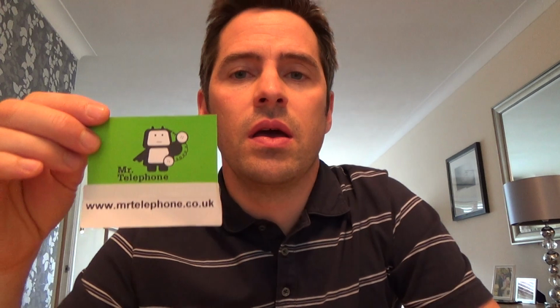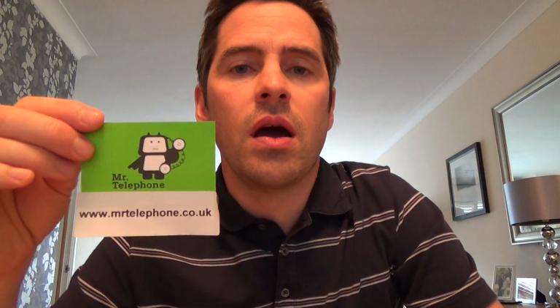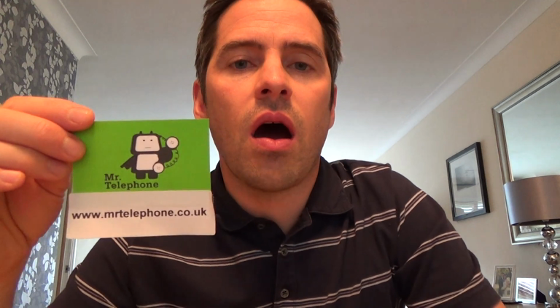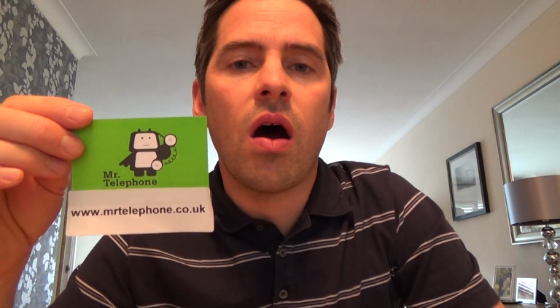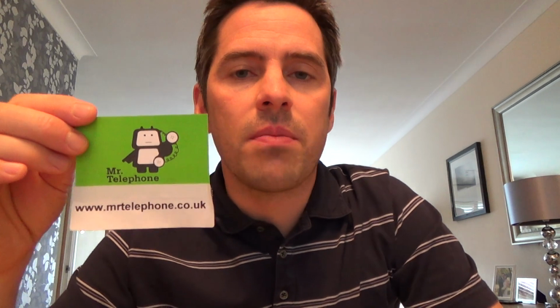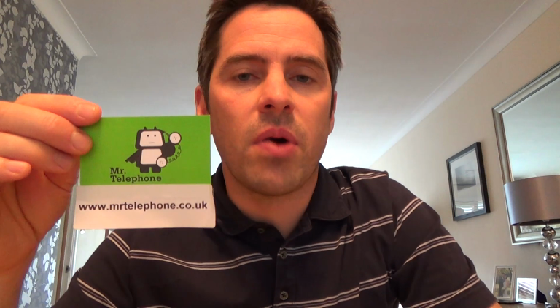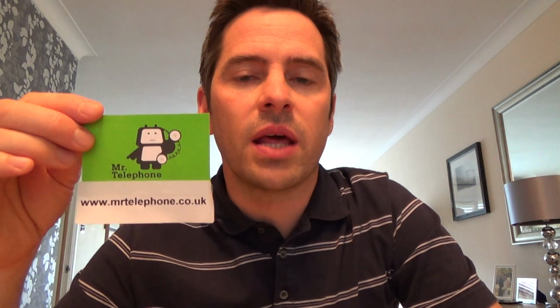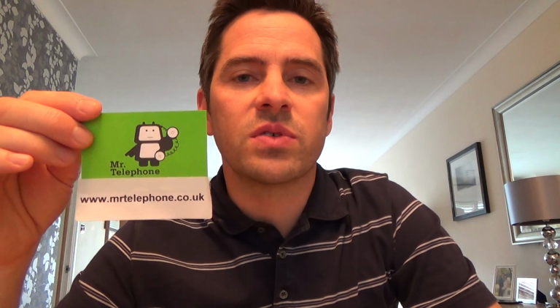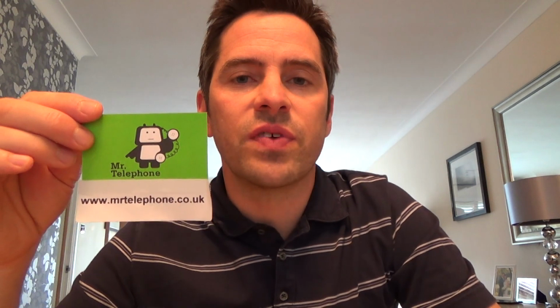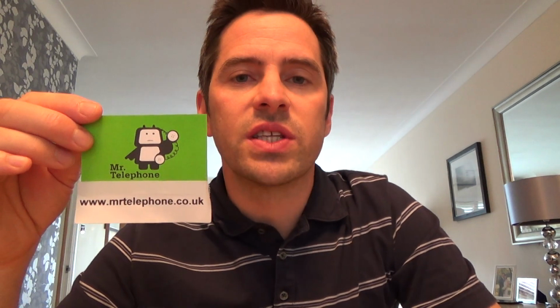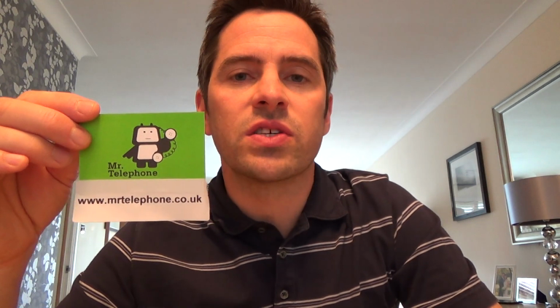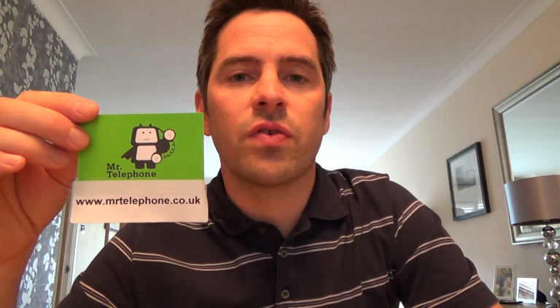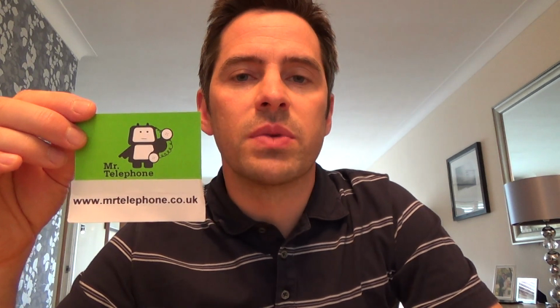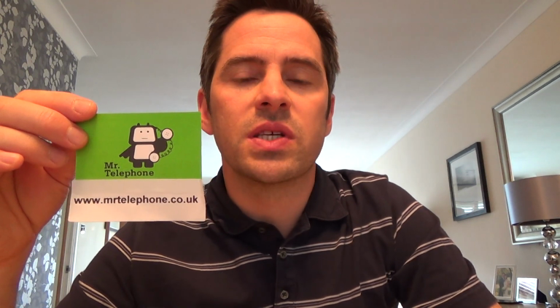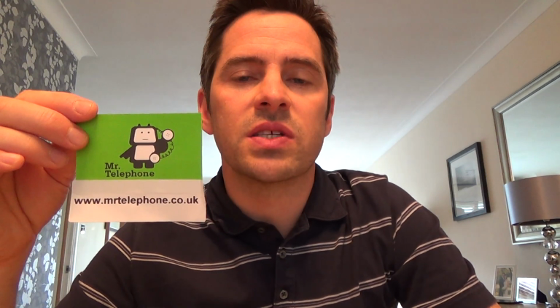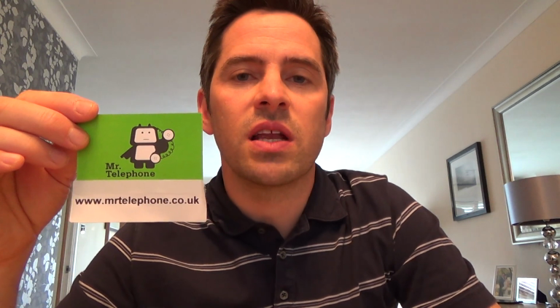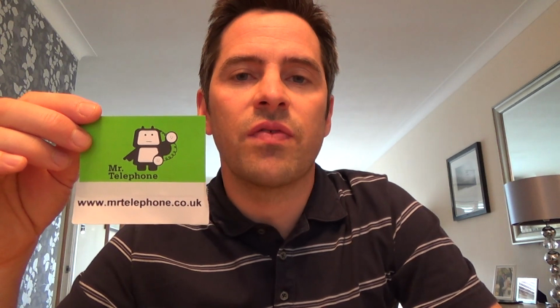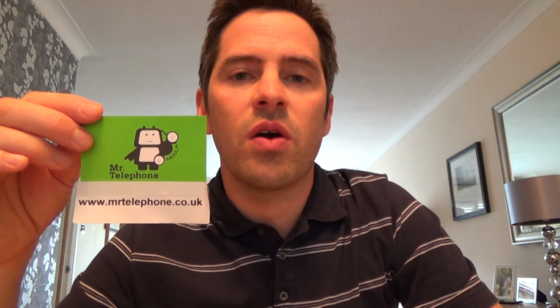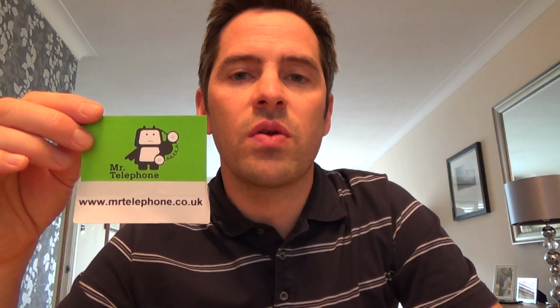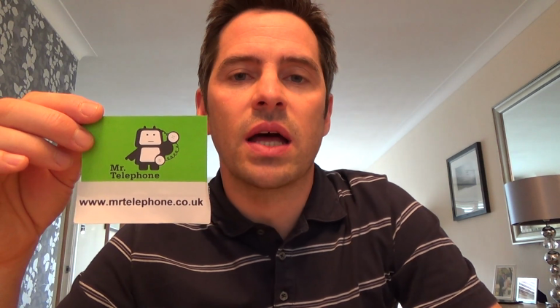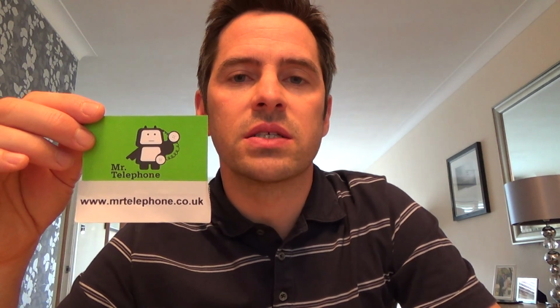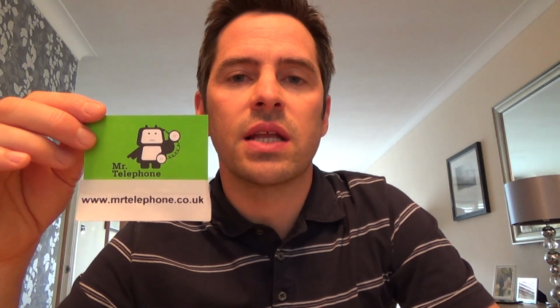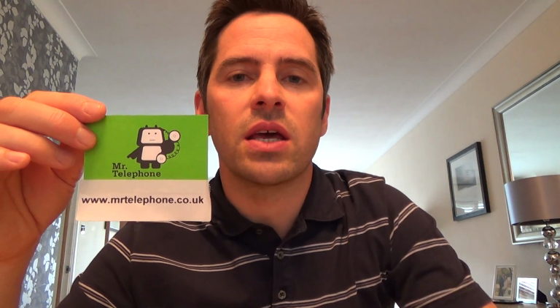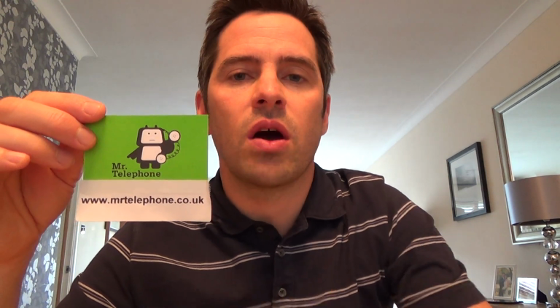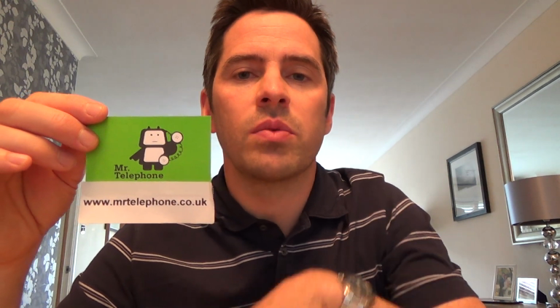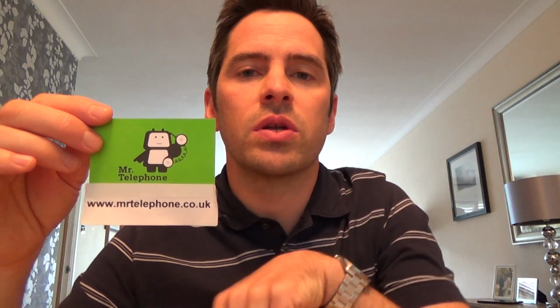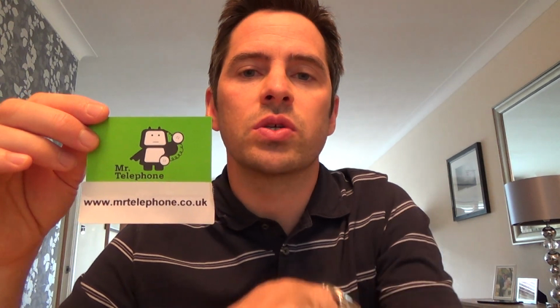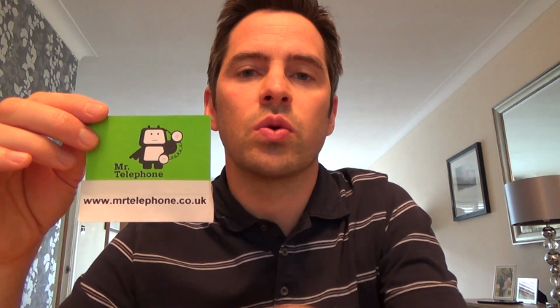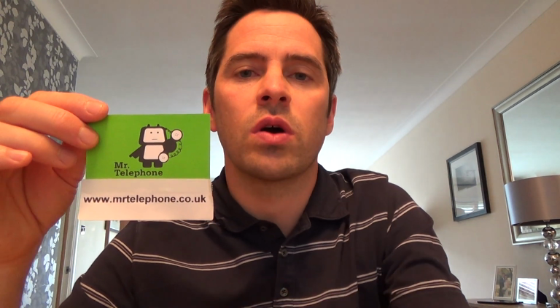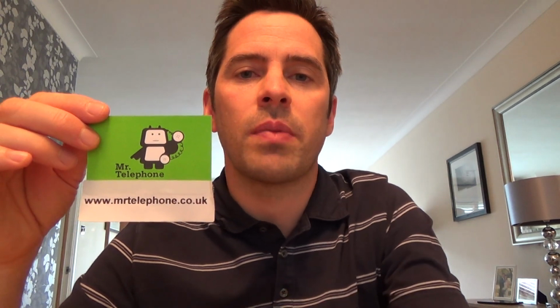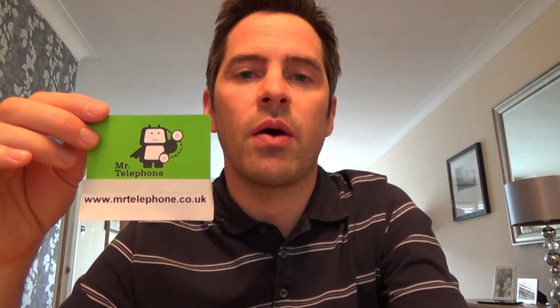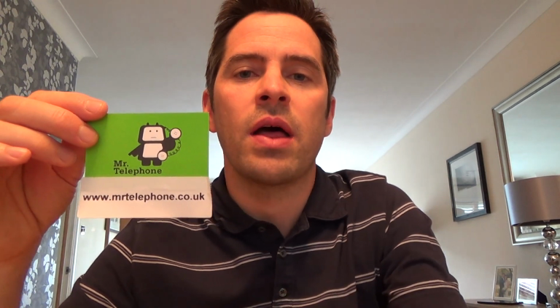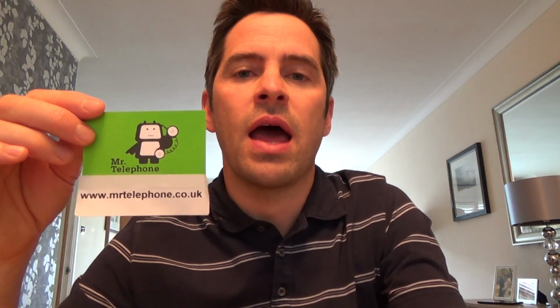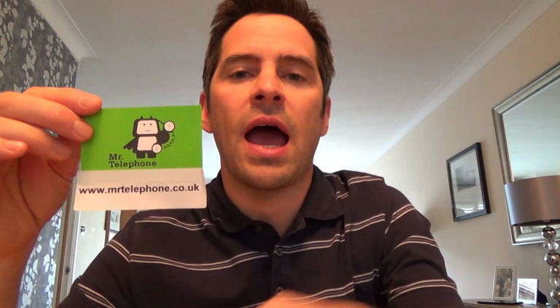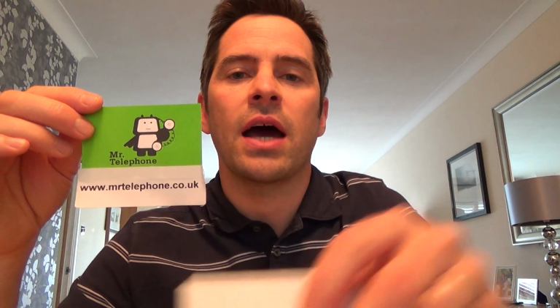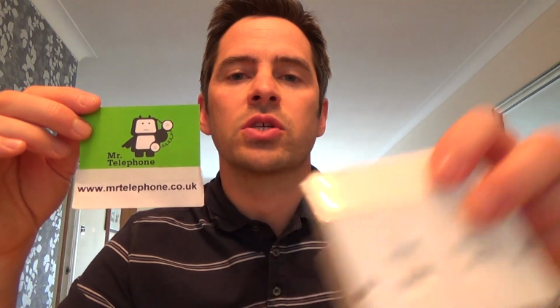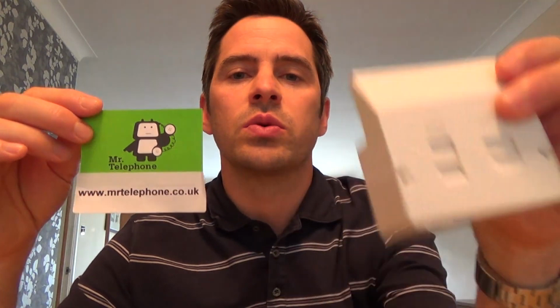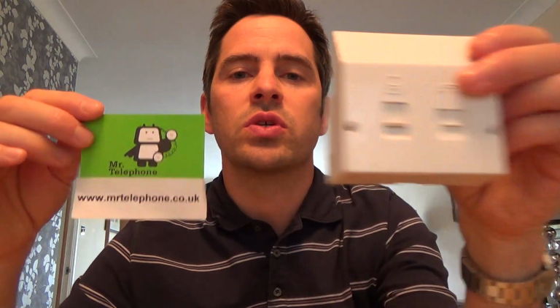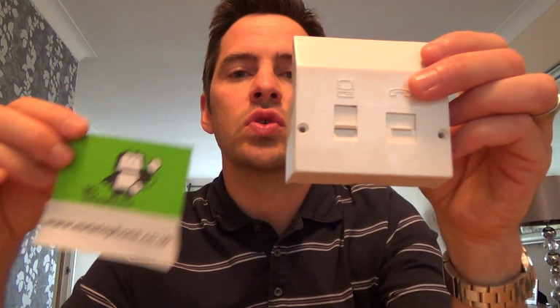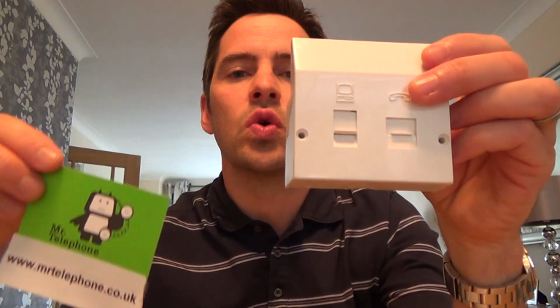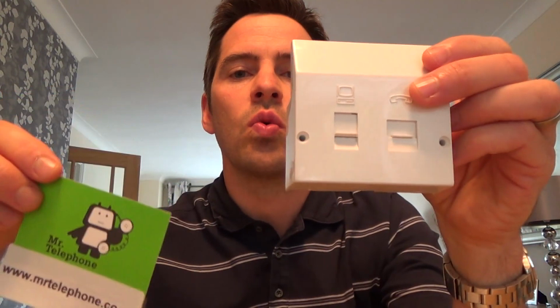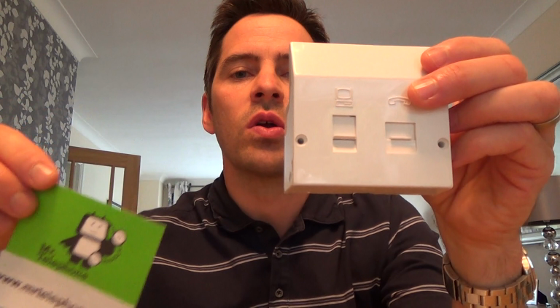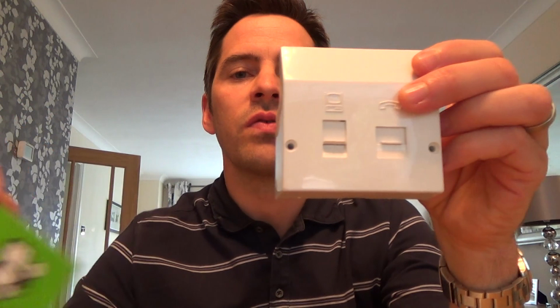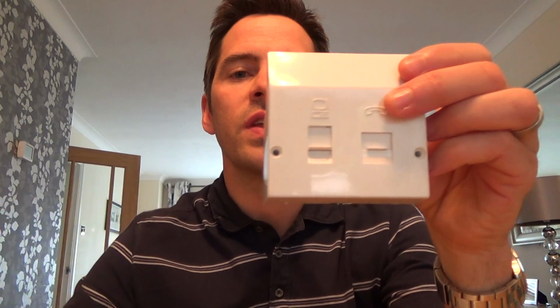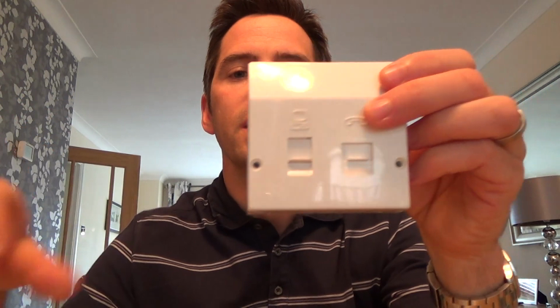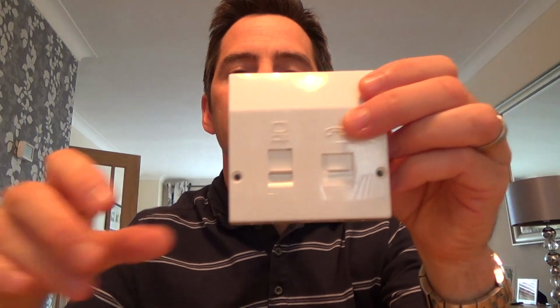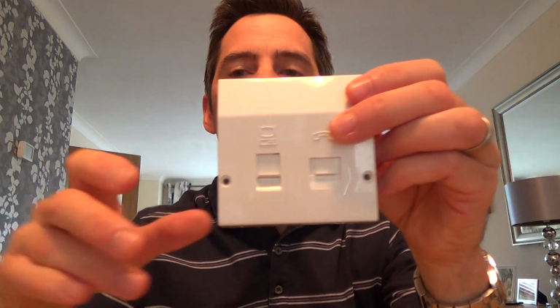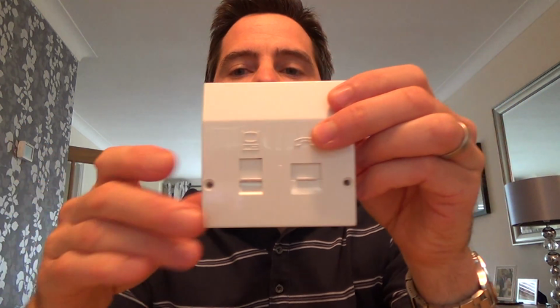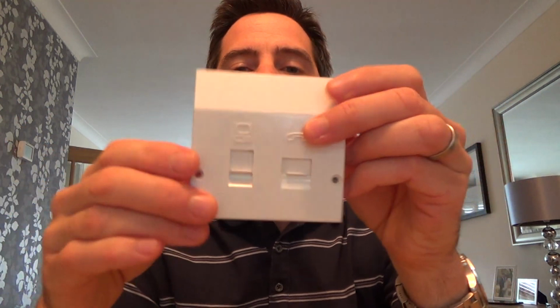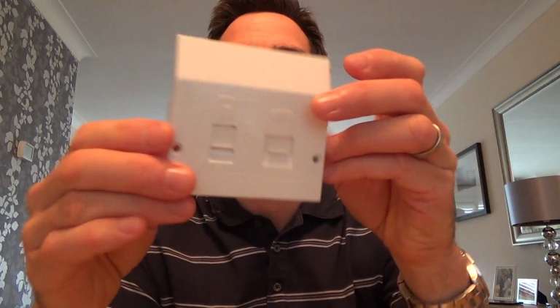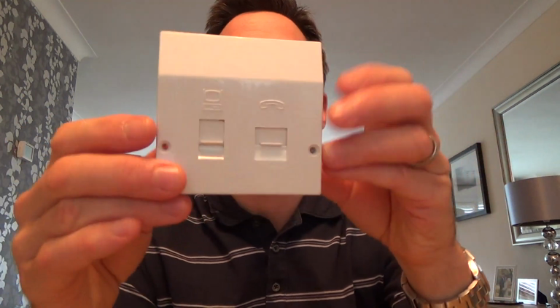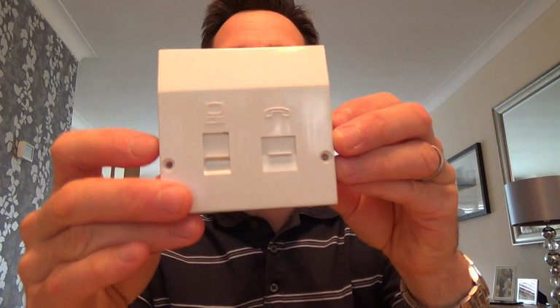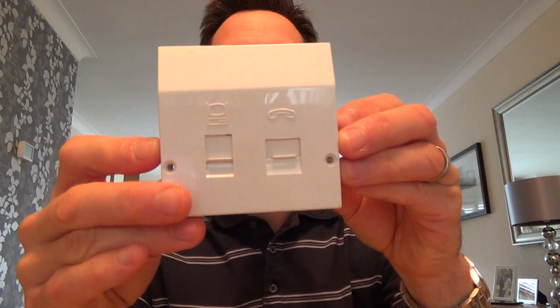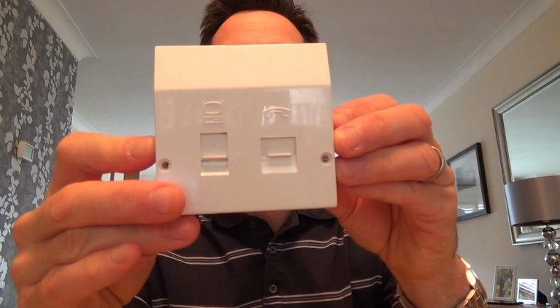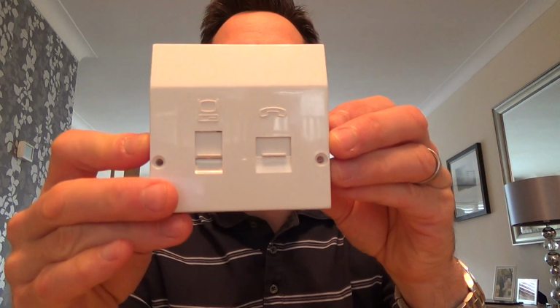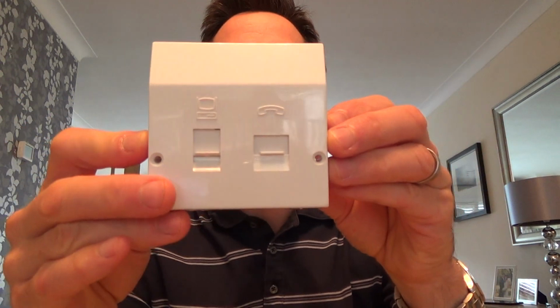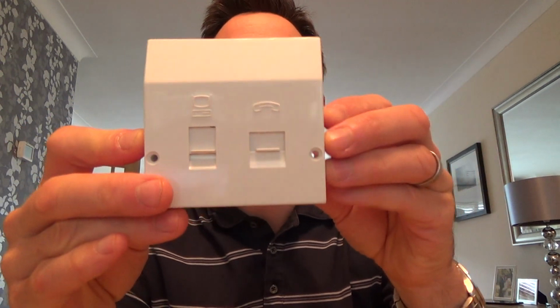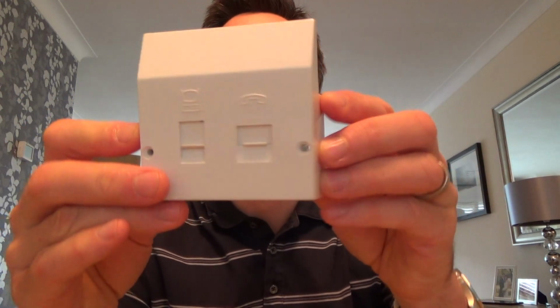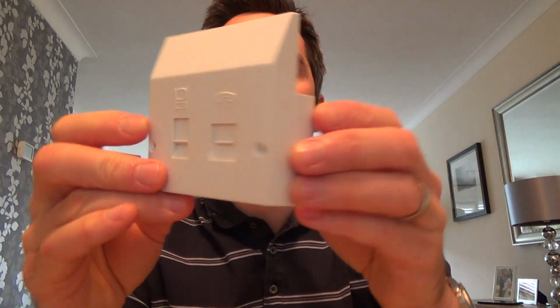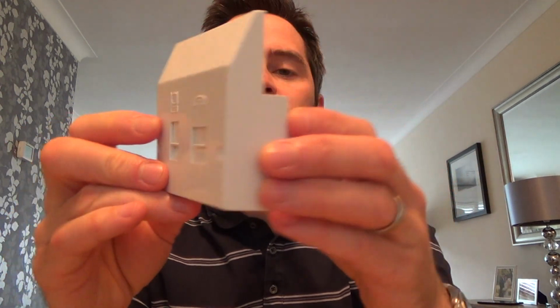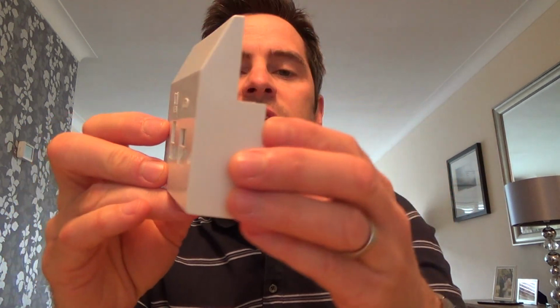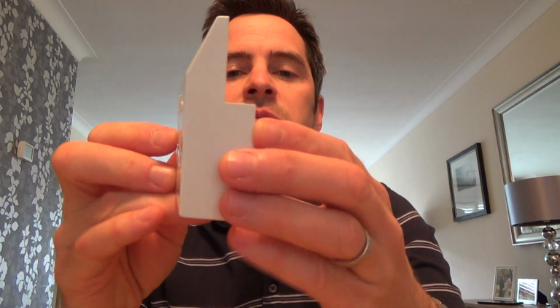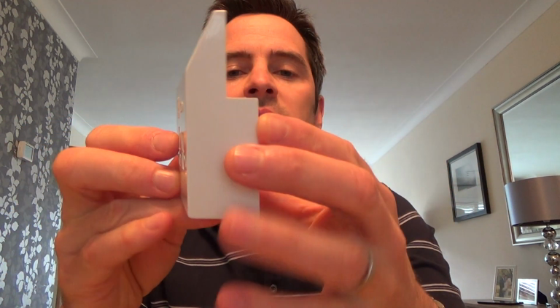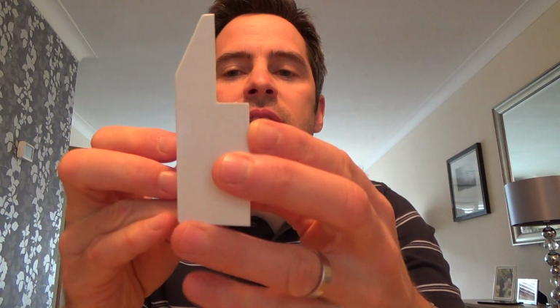Hi, my name is Vince from Mr. Telephone and today I'm going to talk about how to install one of these — an ADSL faceplate.